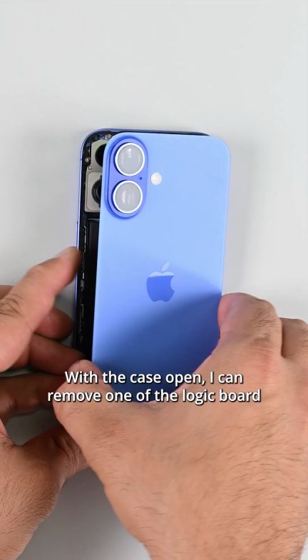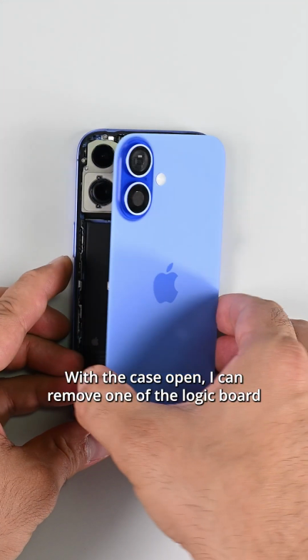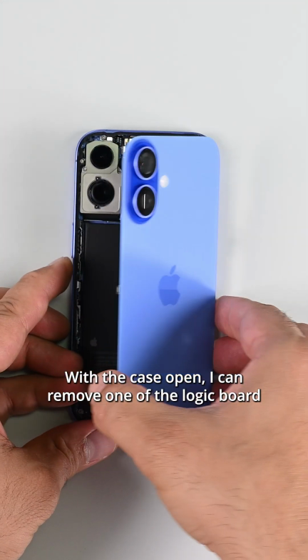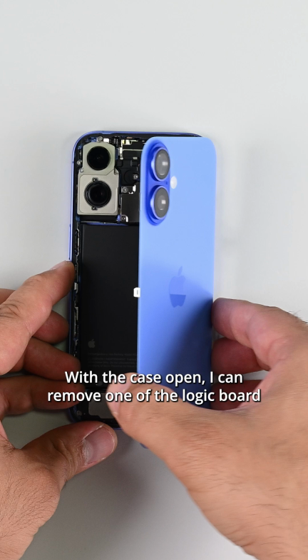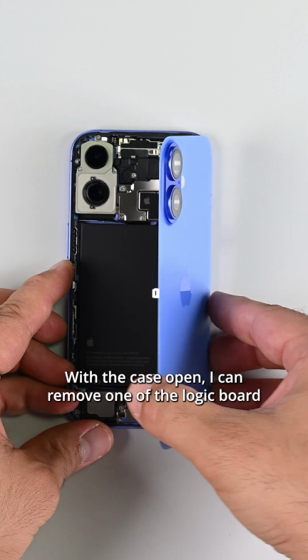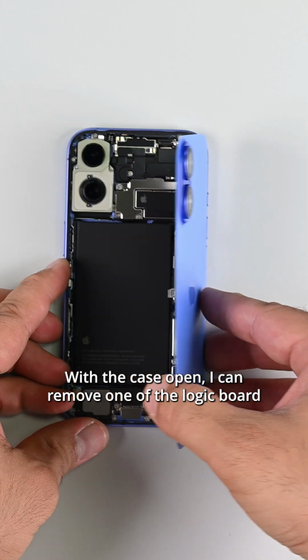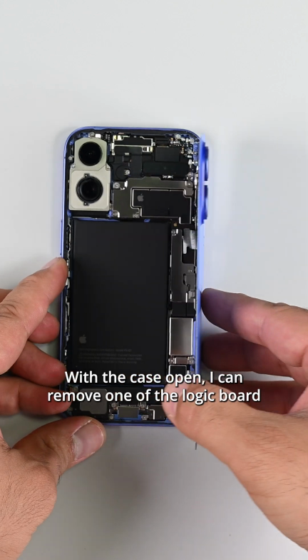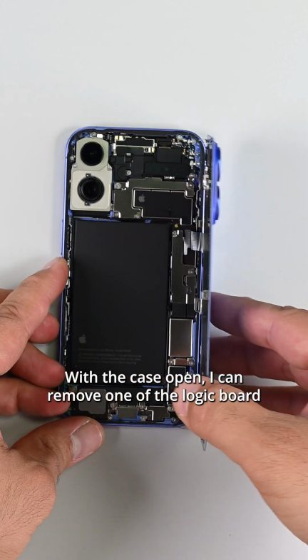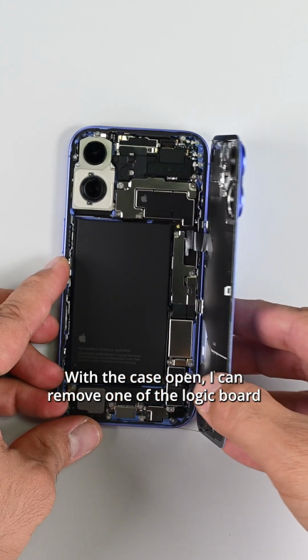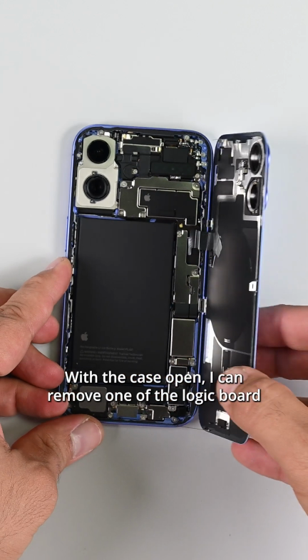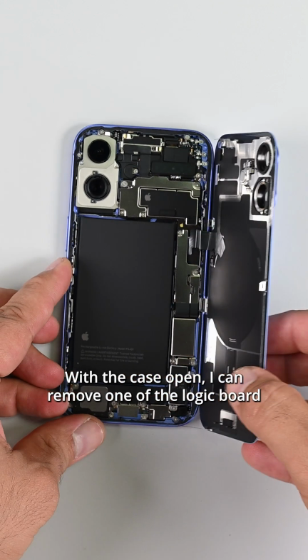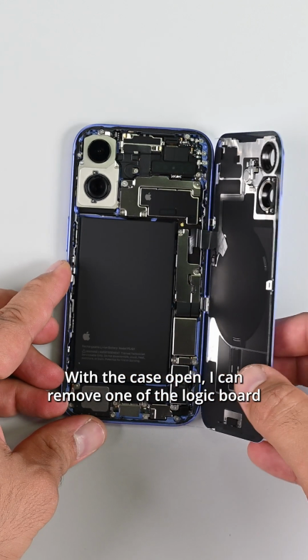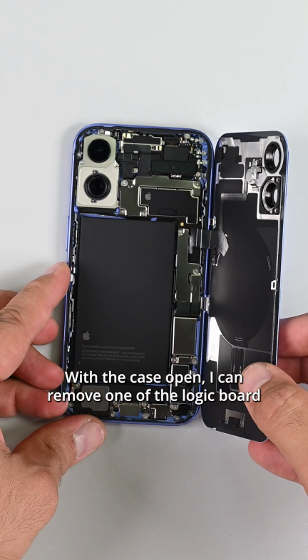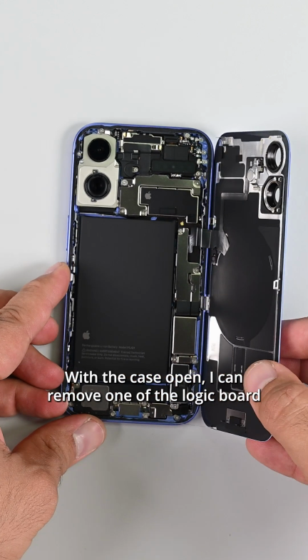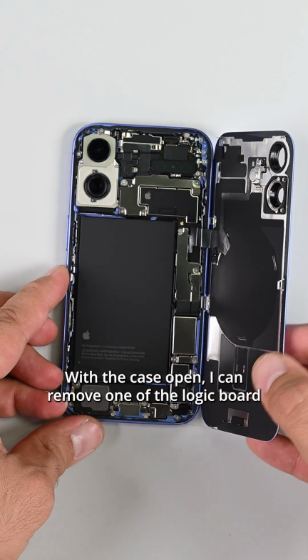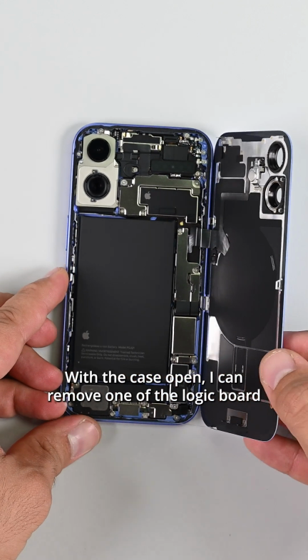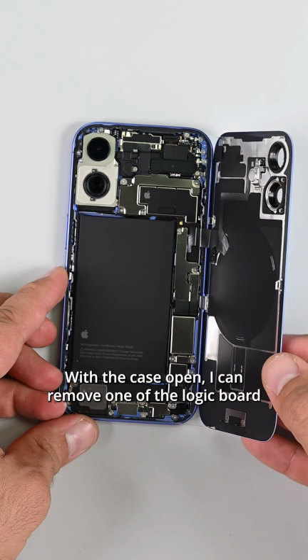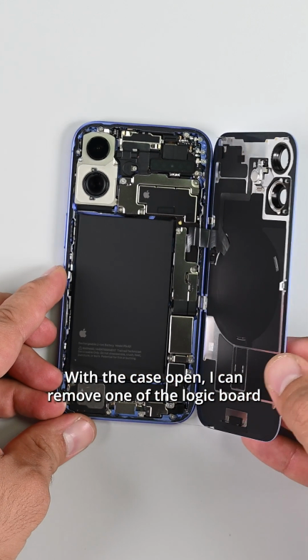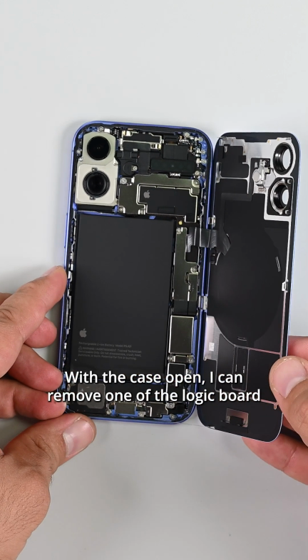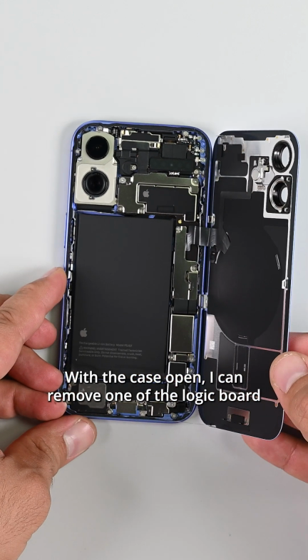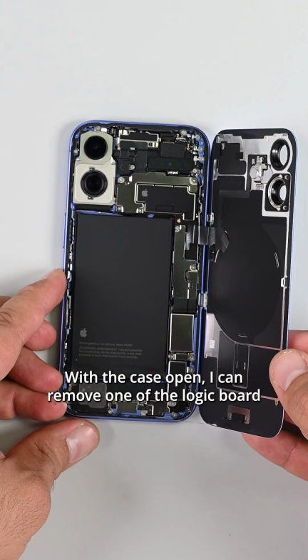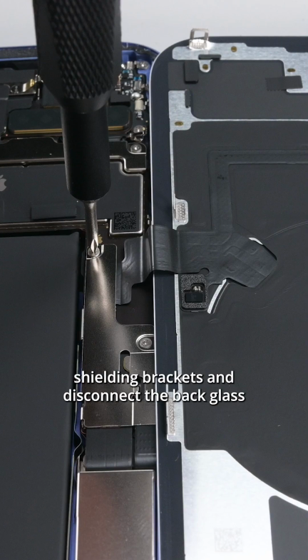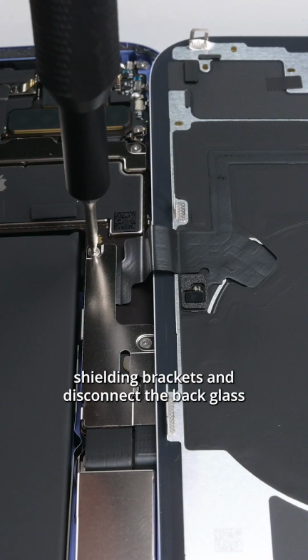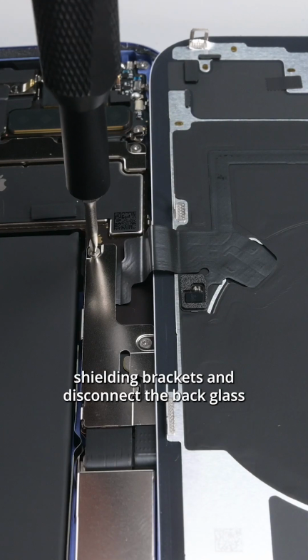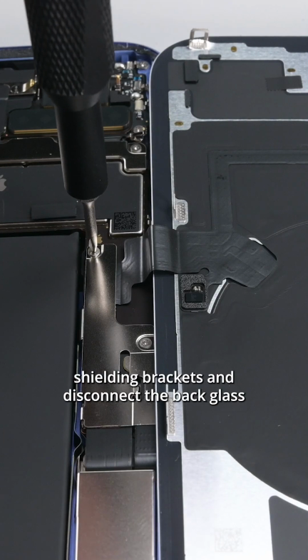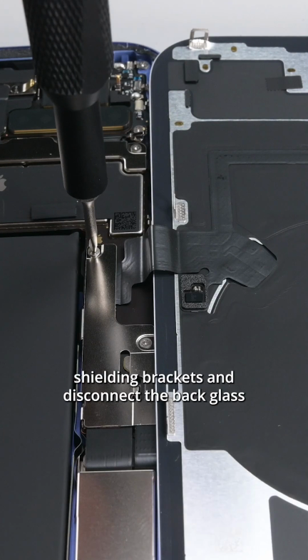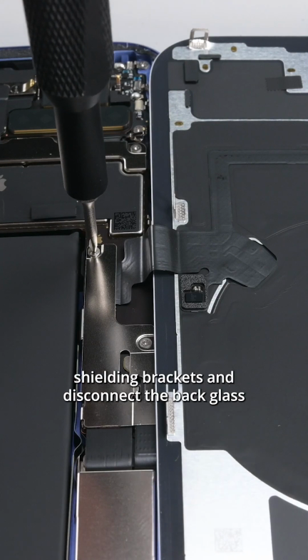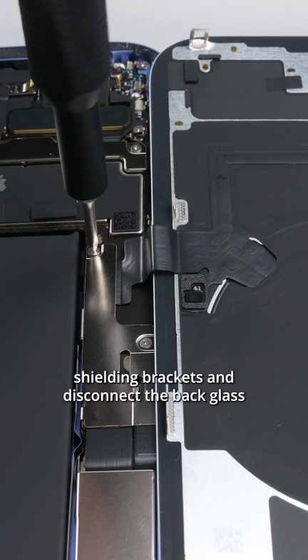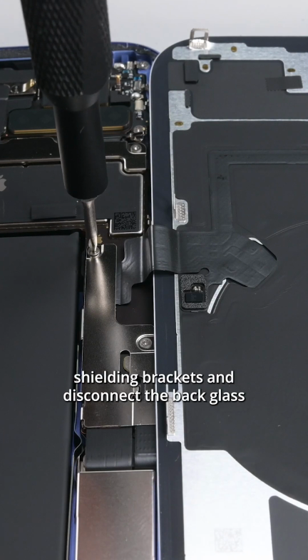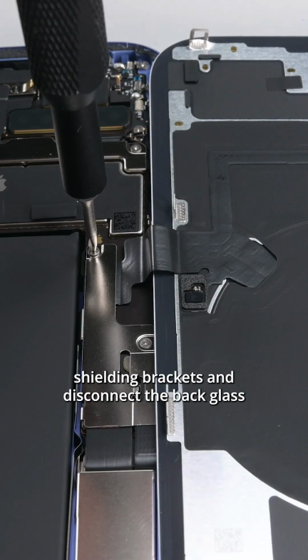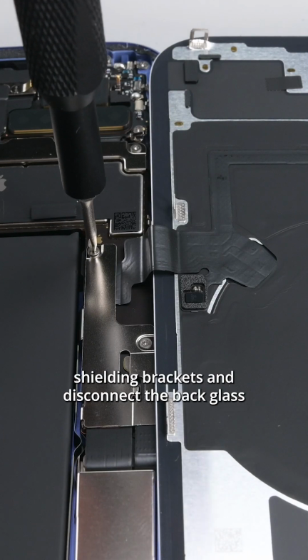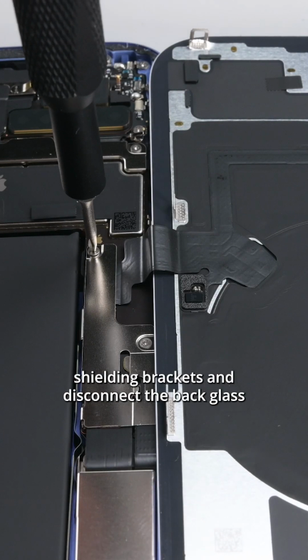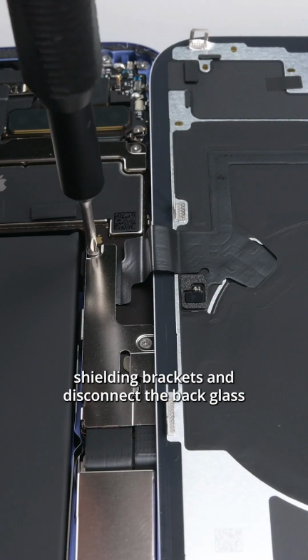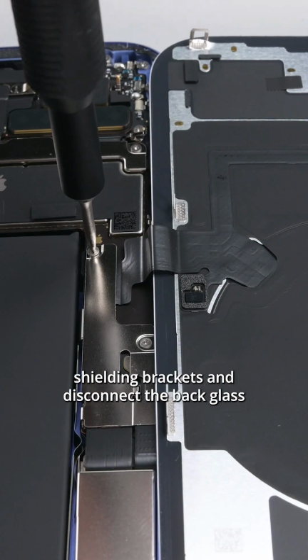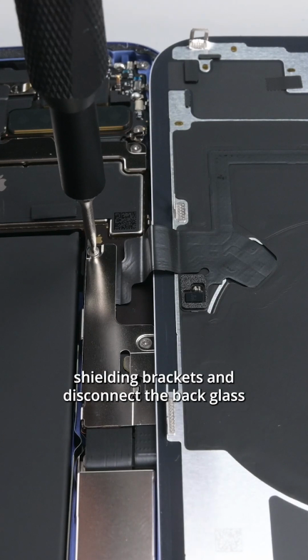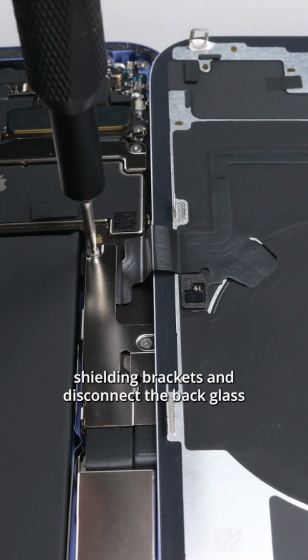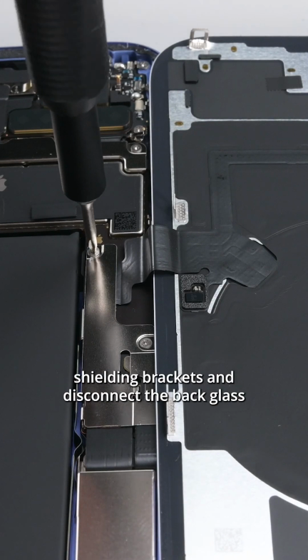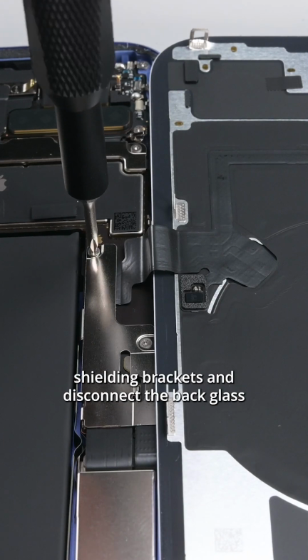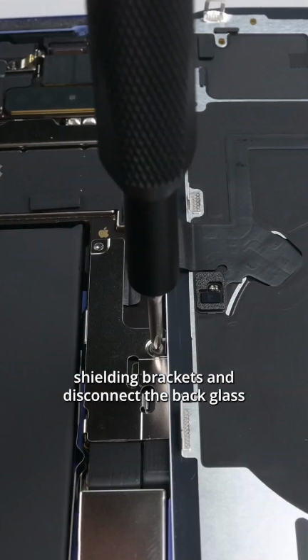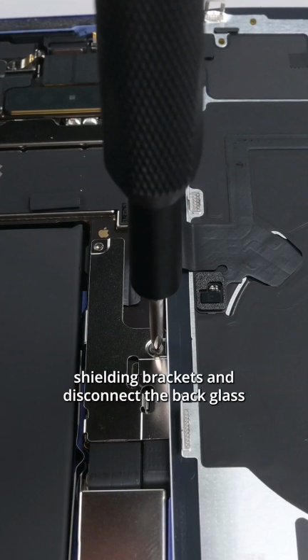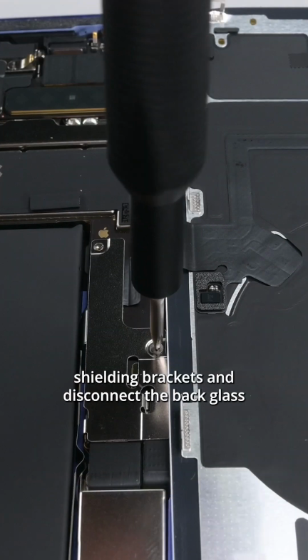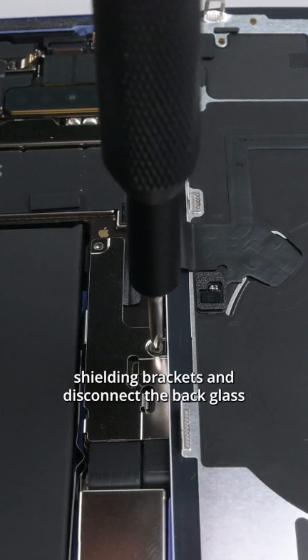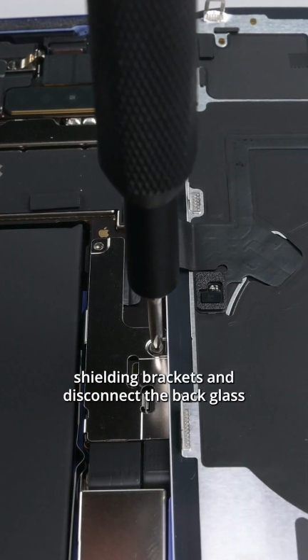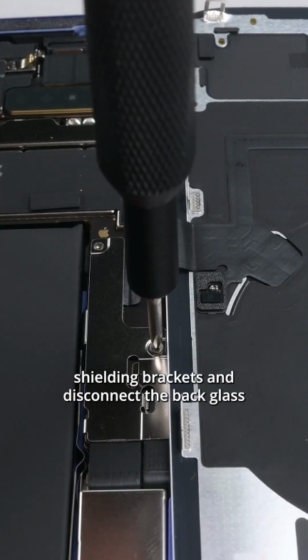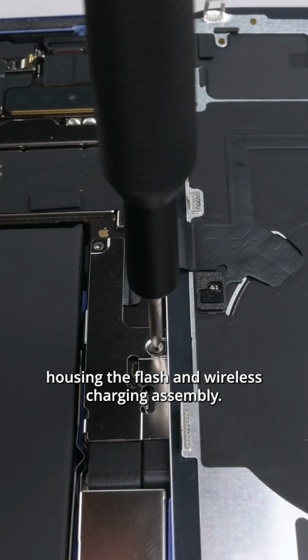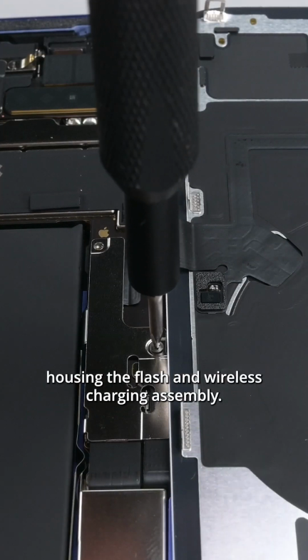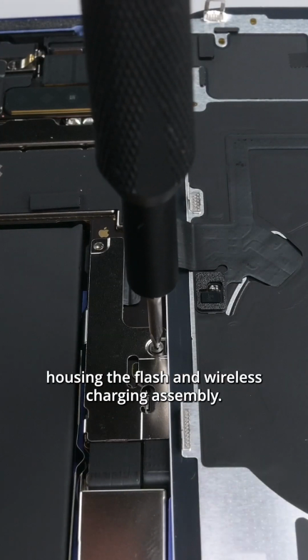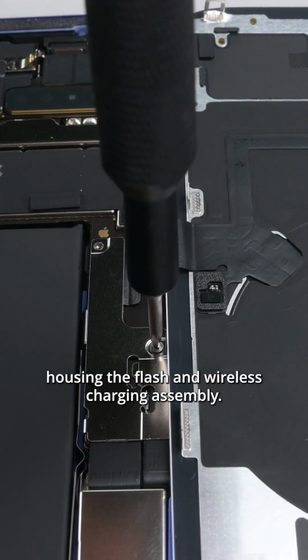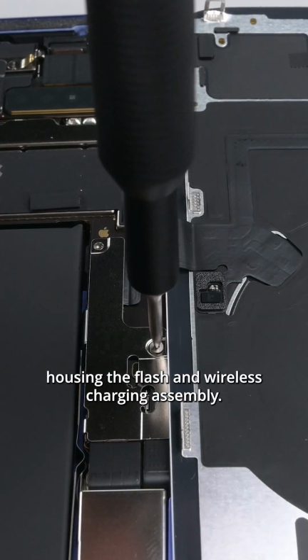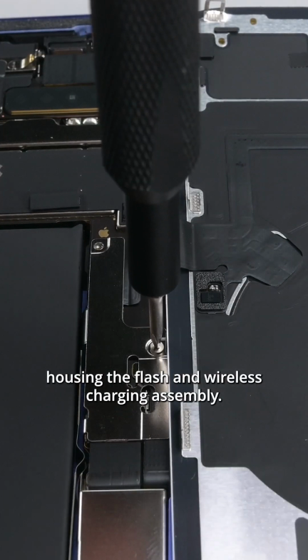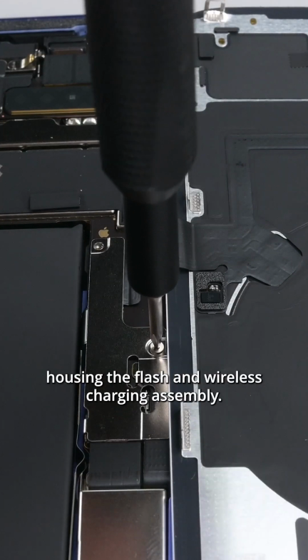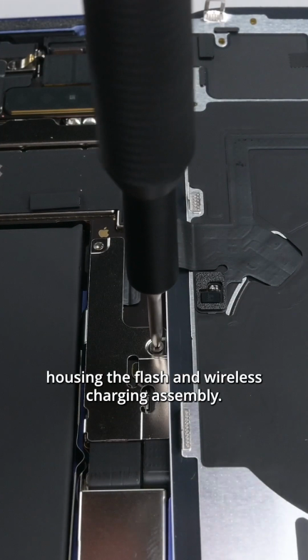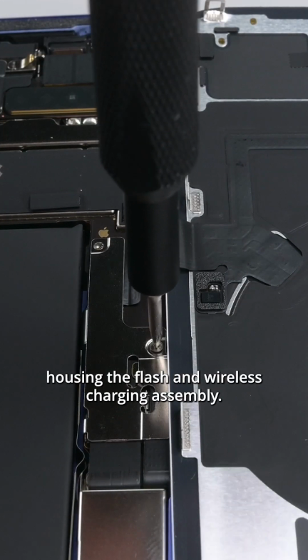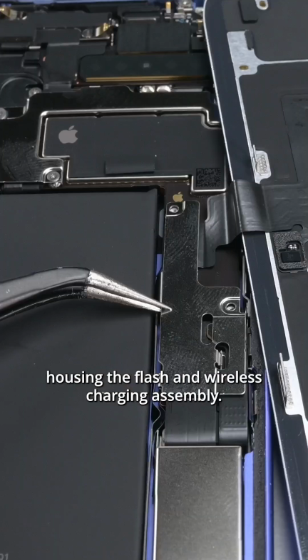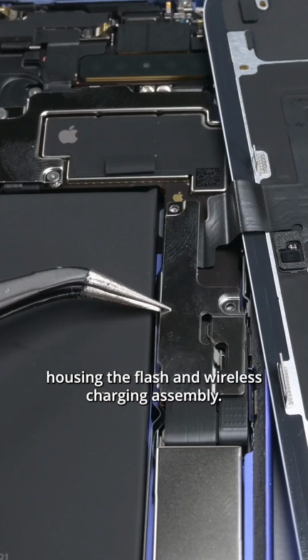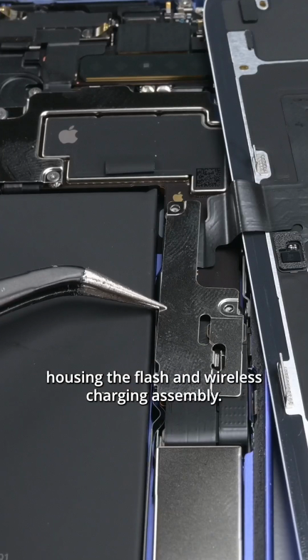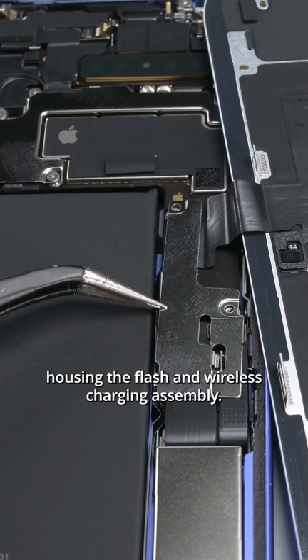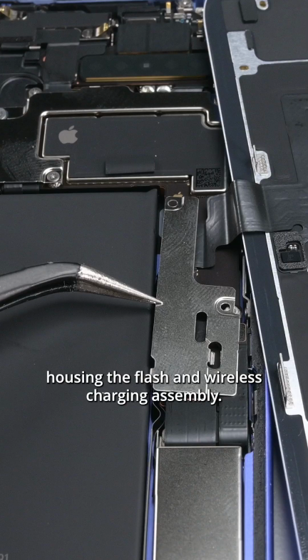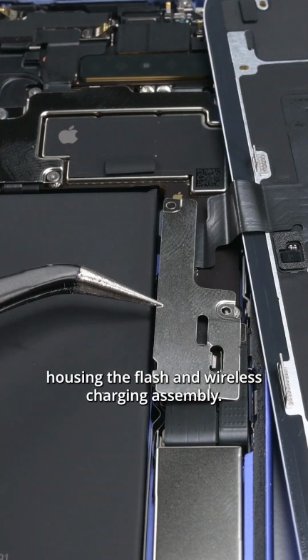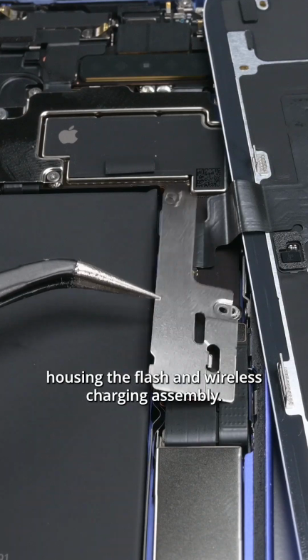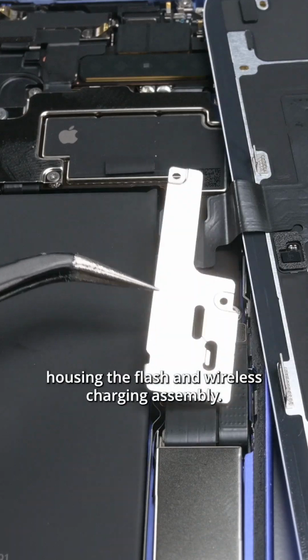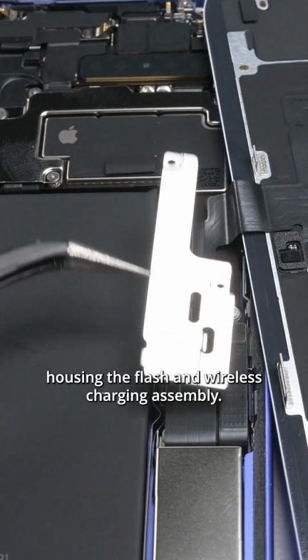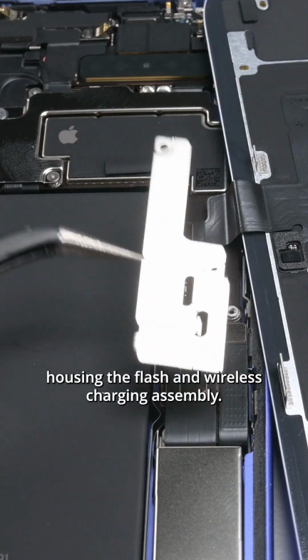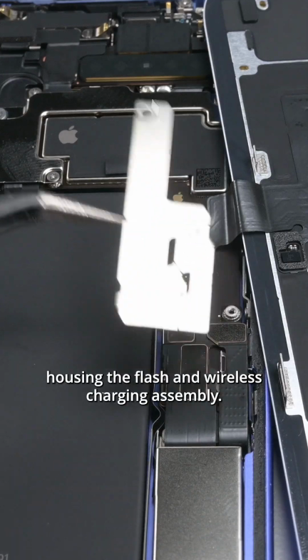With the case open, I can remove one of the logic board's shielding brackets and disconnect the back glass housing, the flash, and wireless charging assembly.